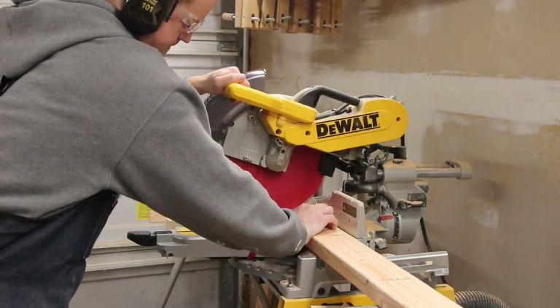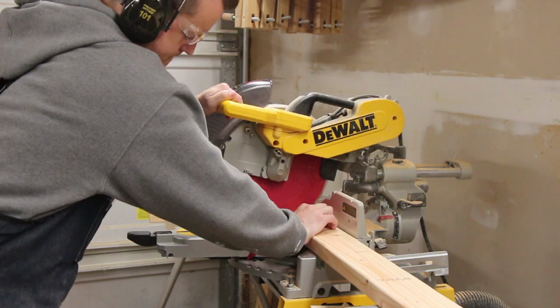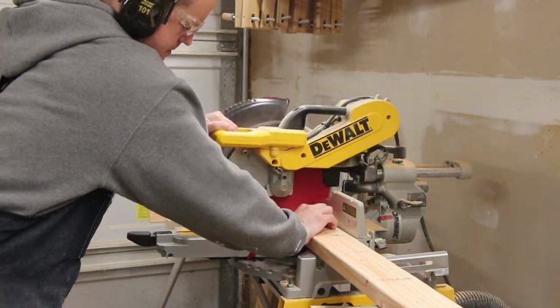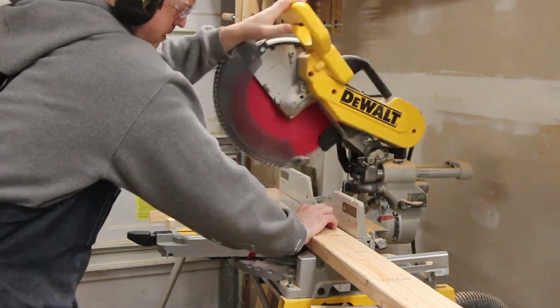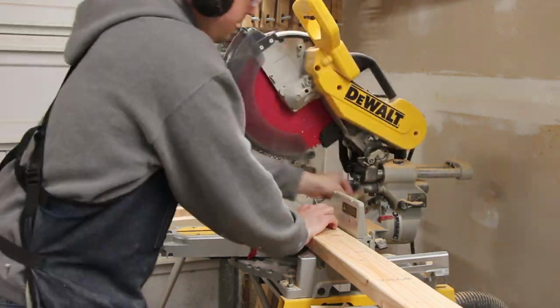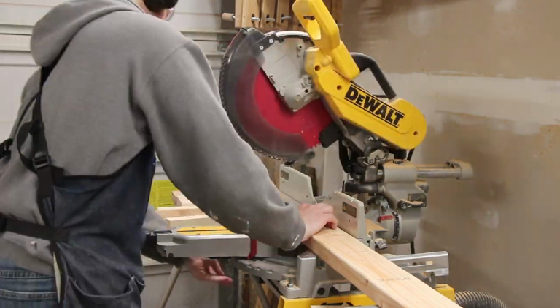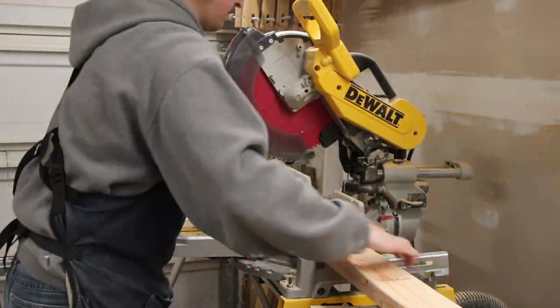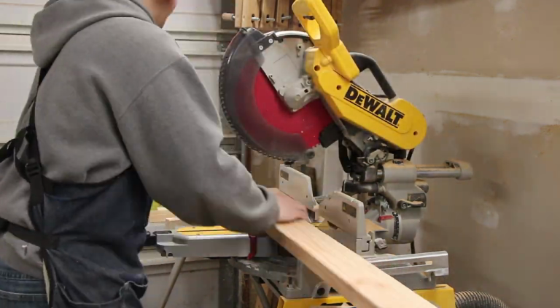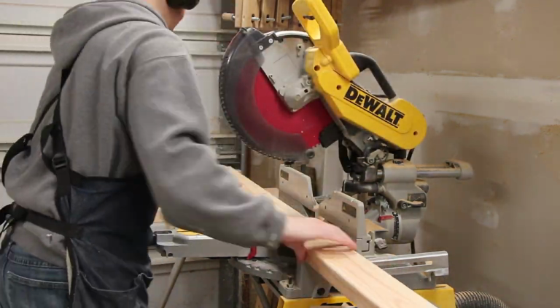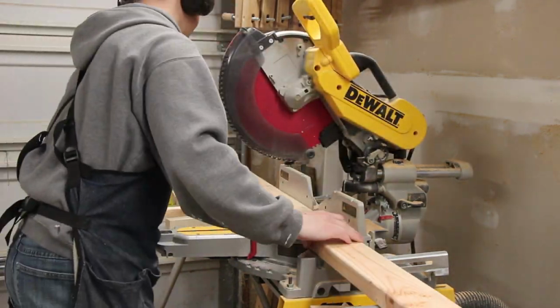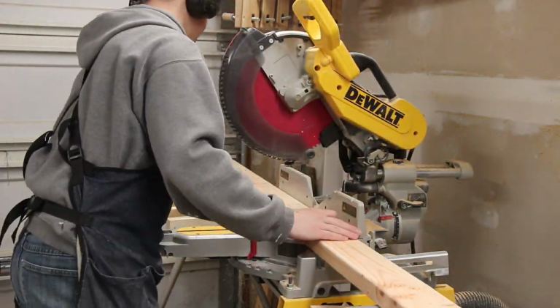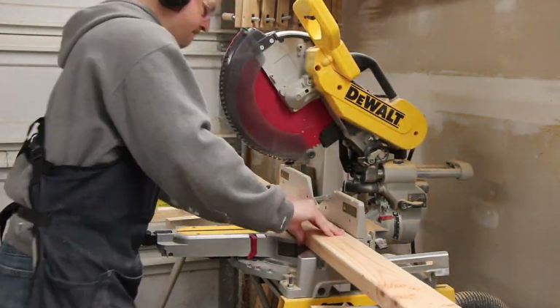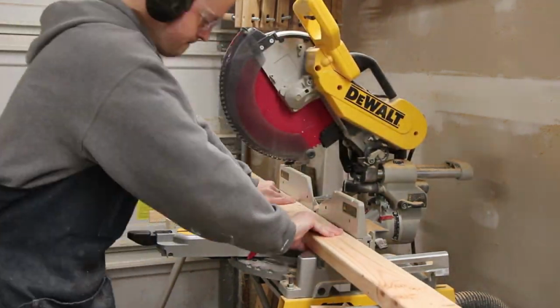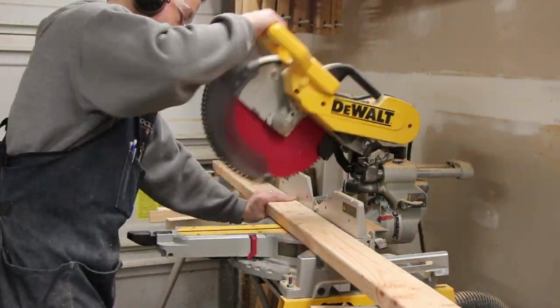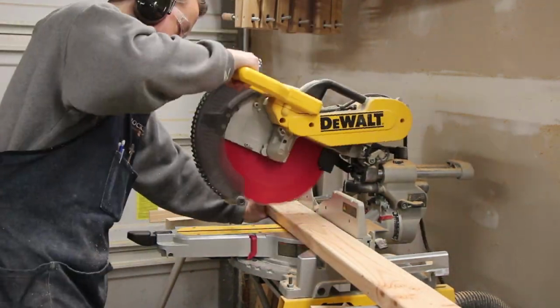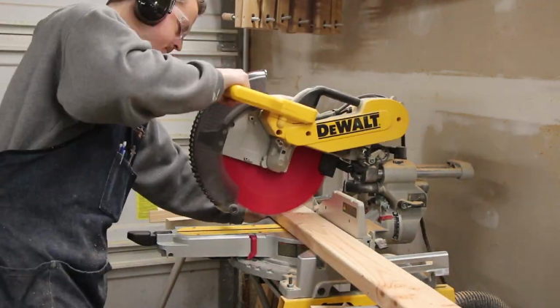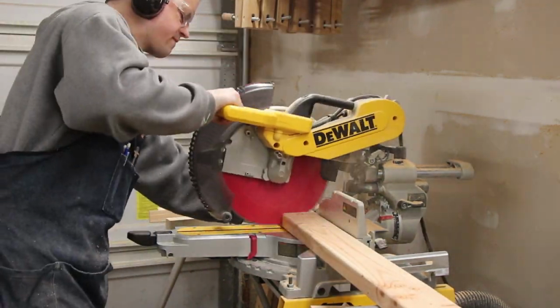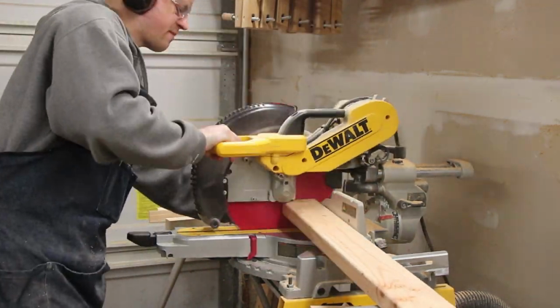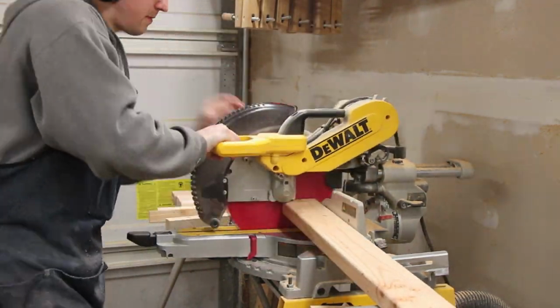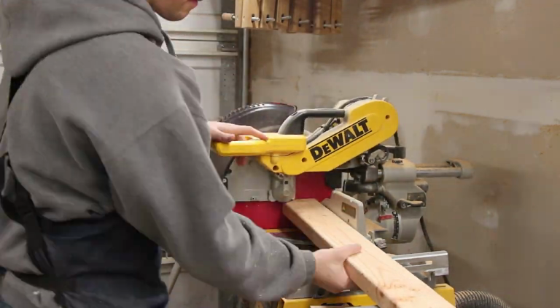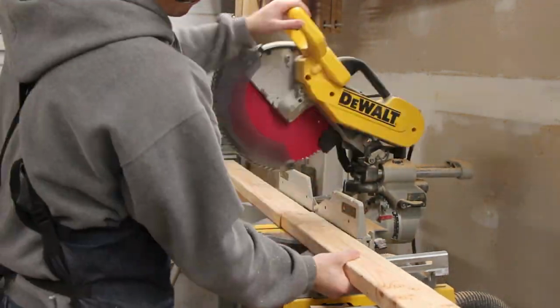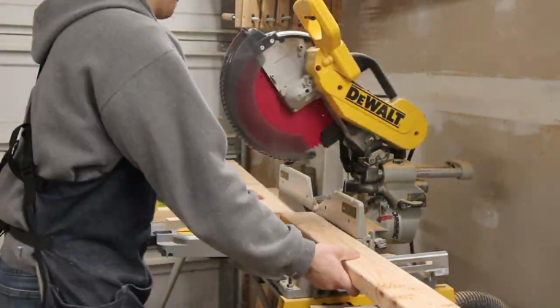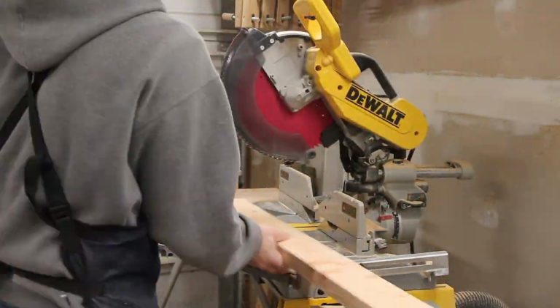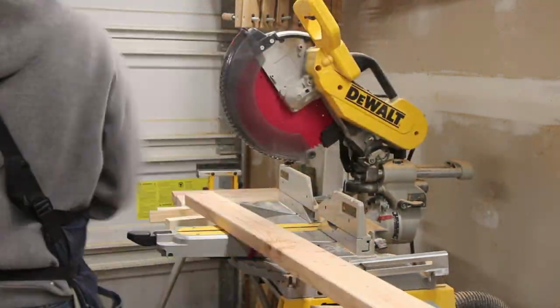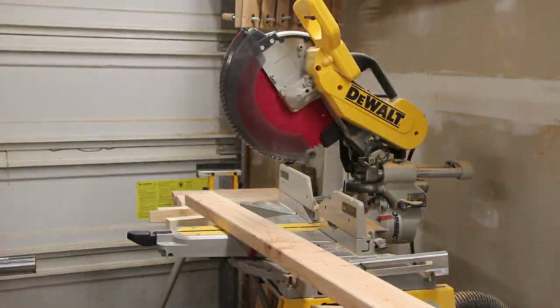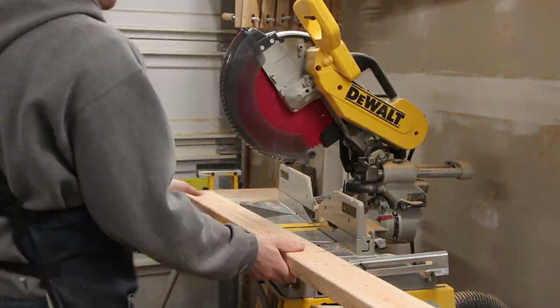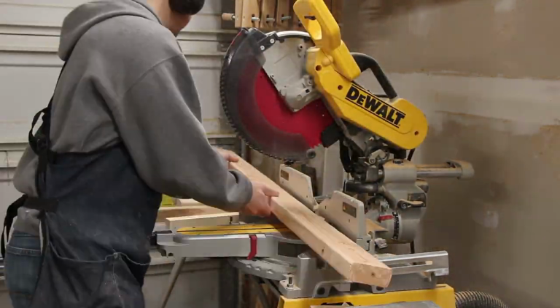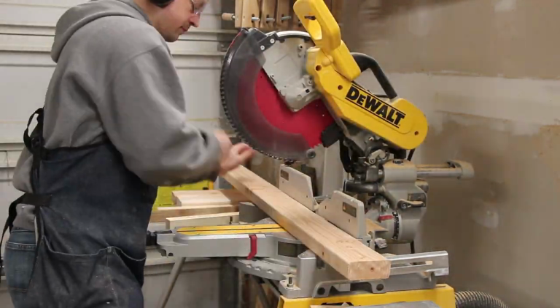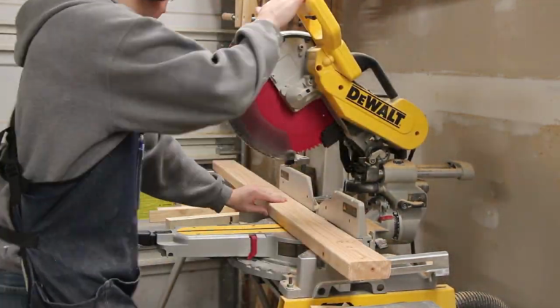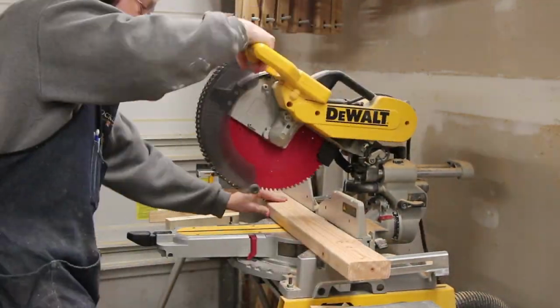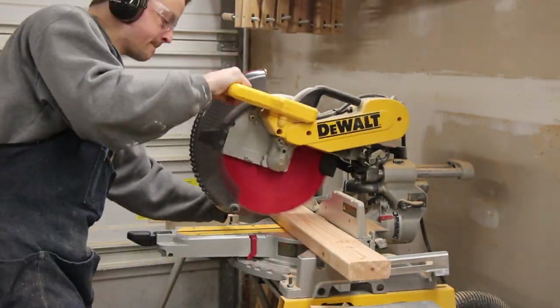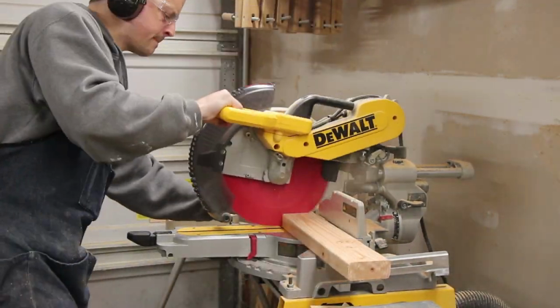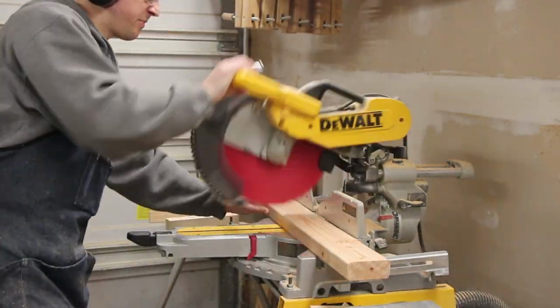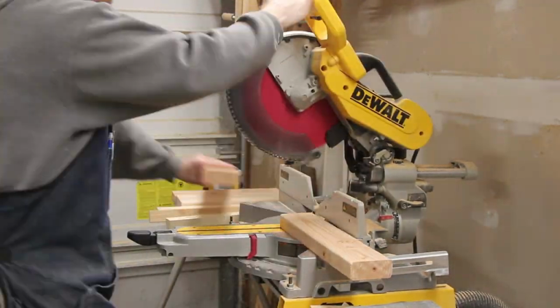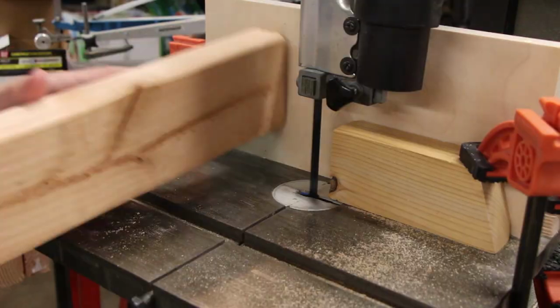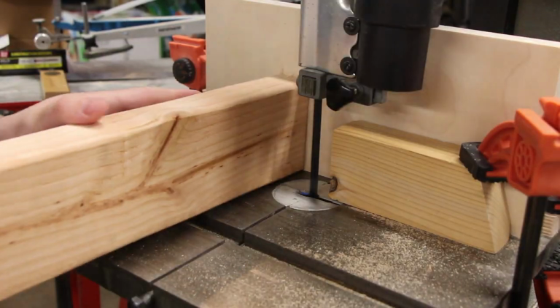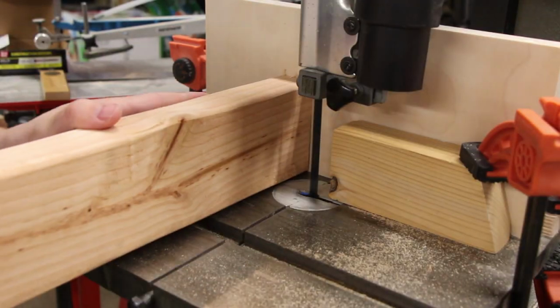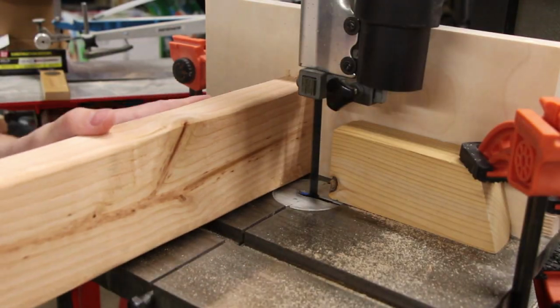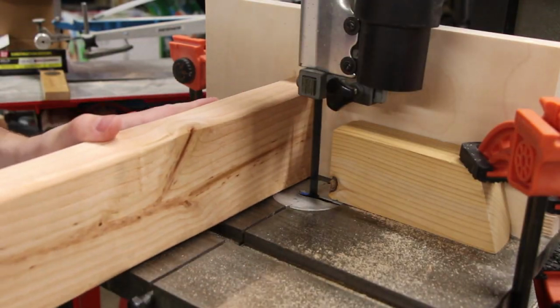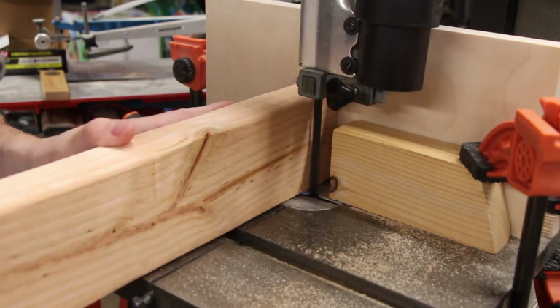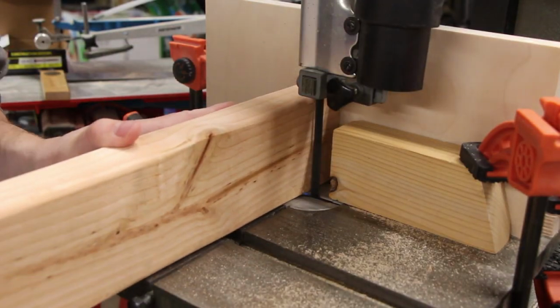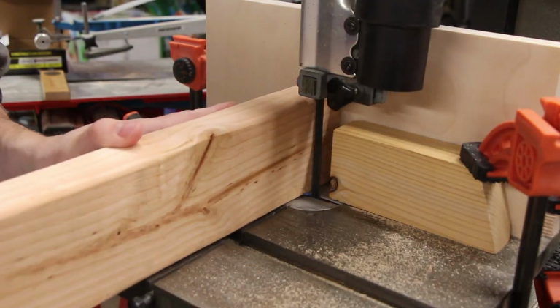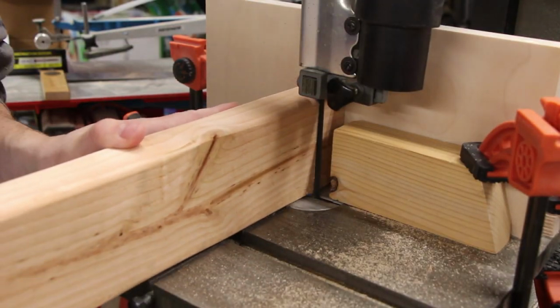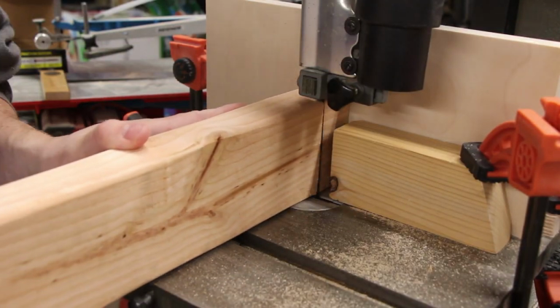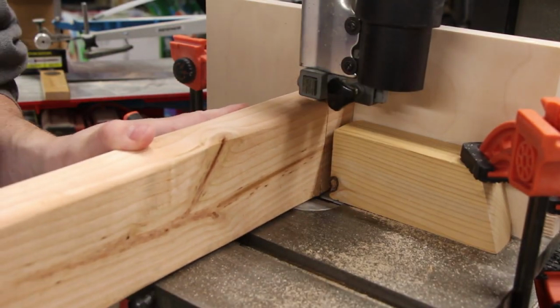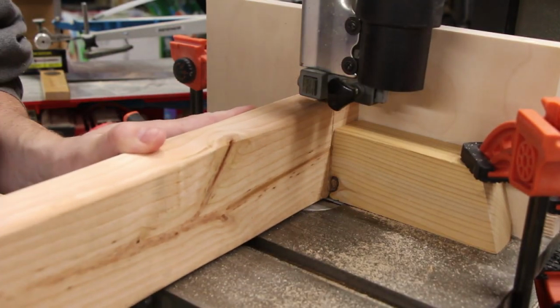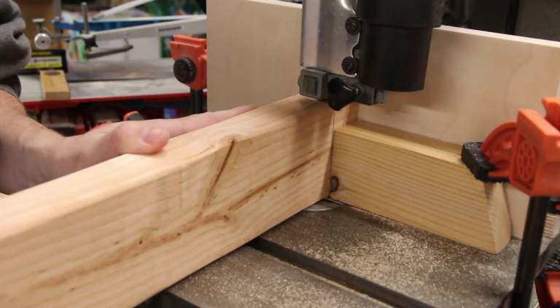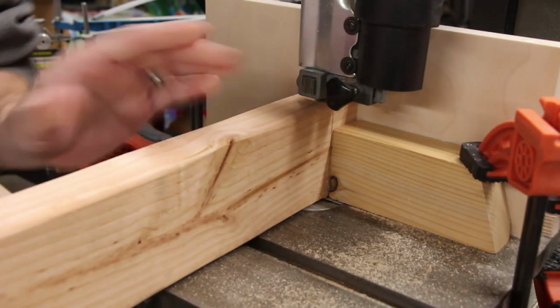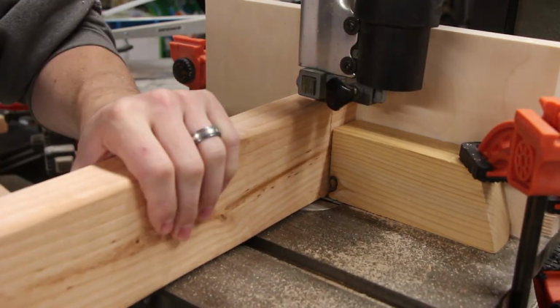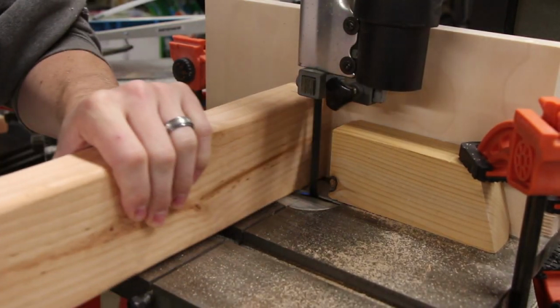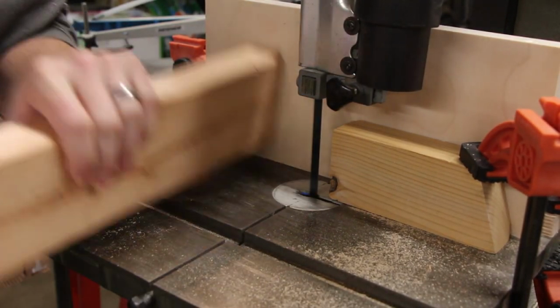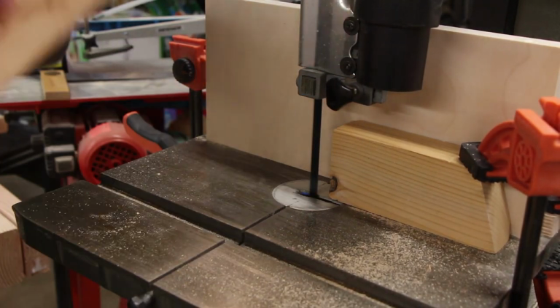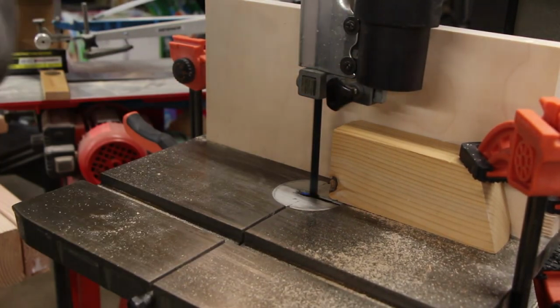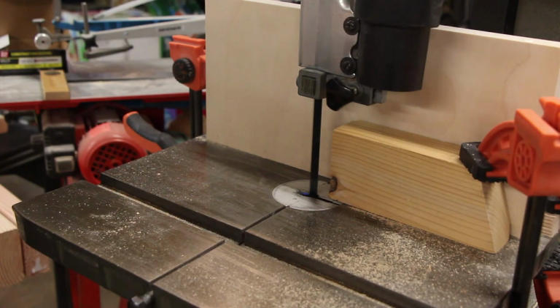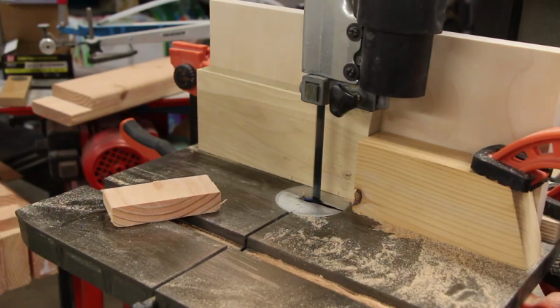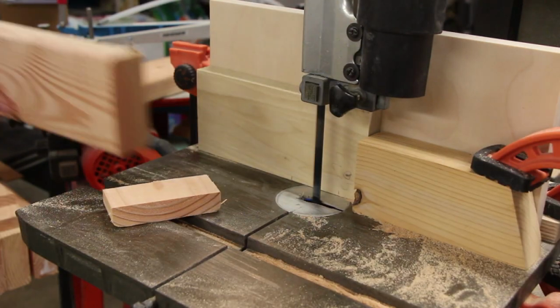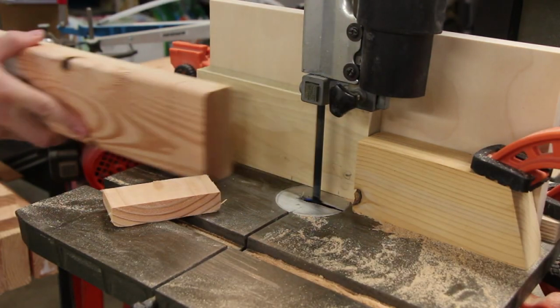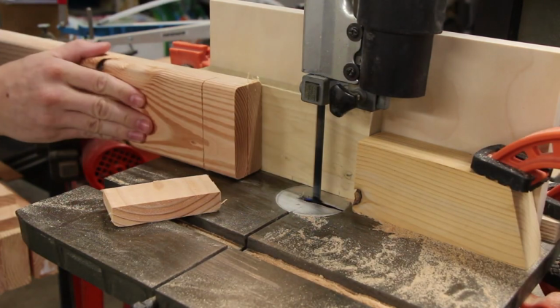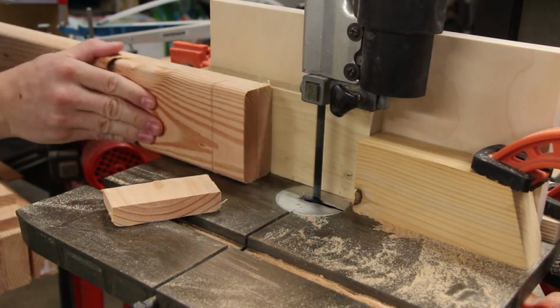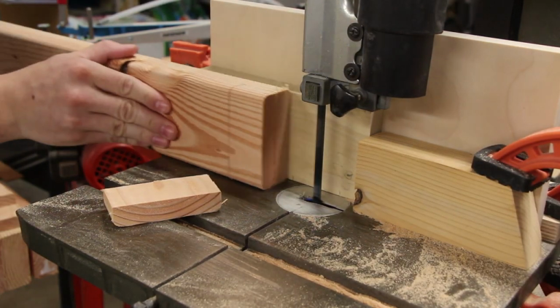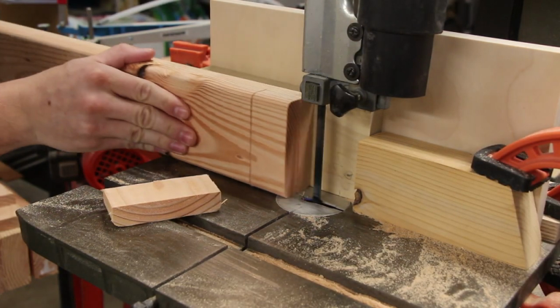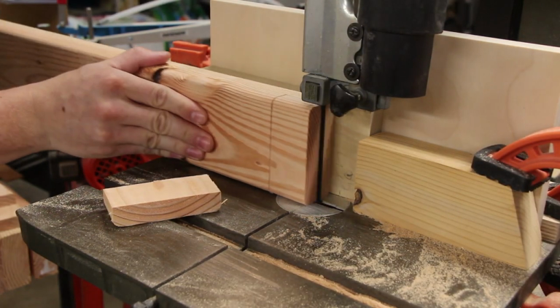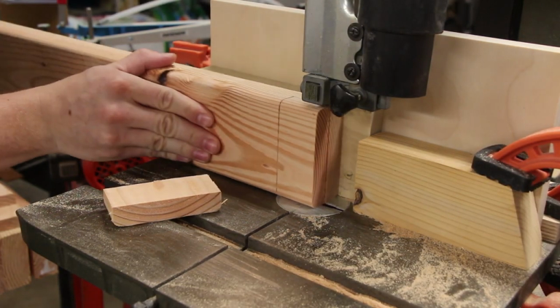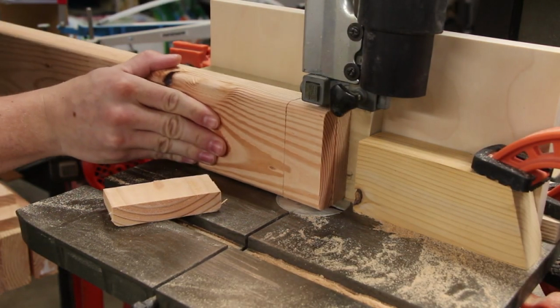The bed support rails were all cut from 2x4s. I notched out the end of each rail so the mattress would sit a little bit lower in the bed frame.